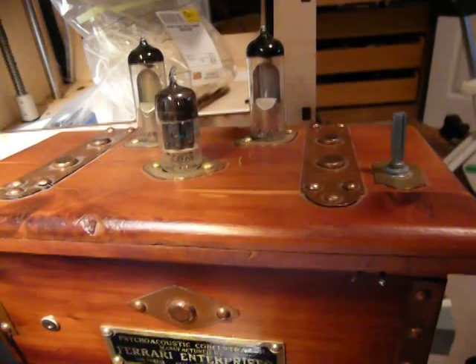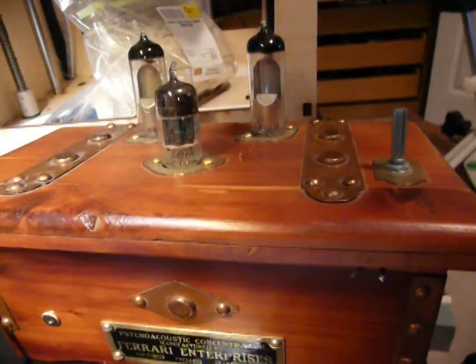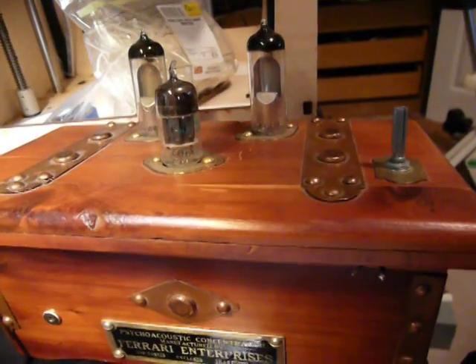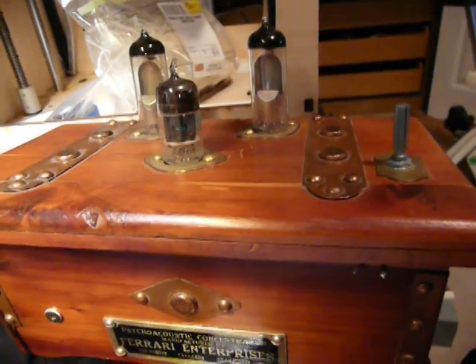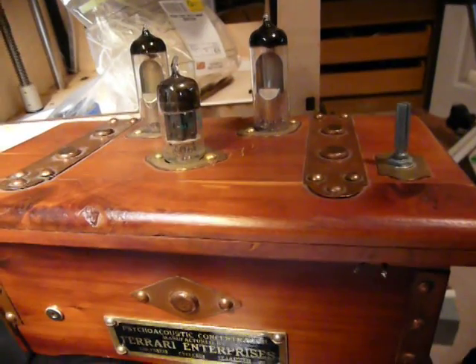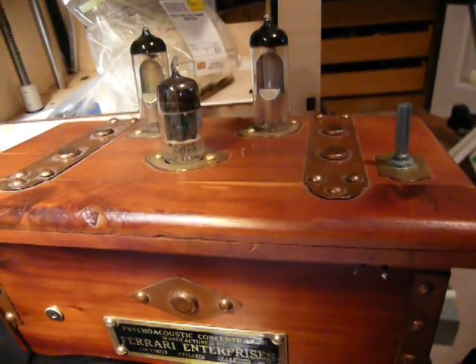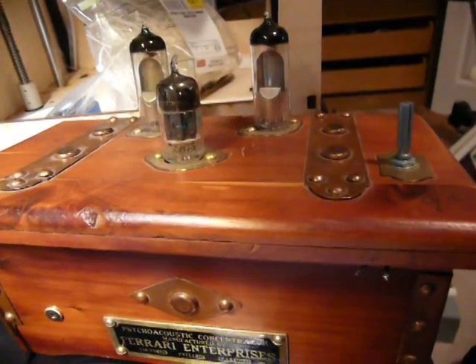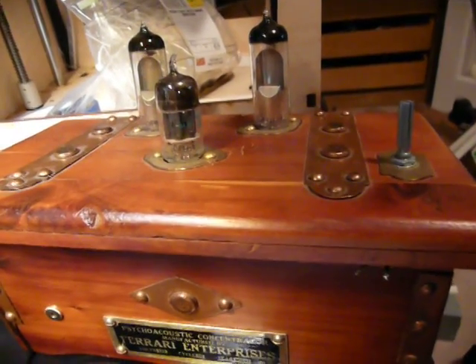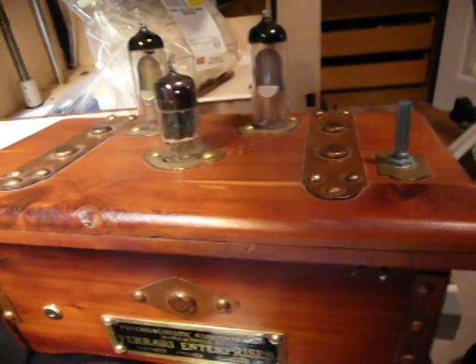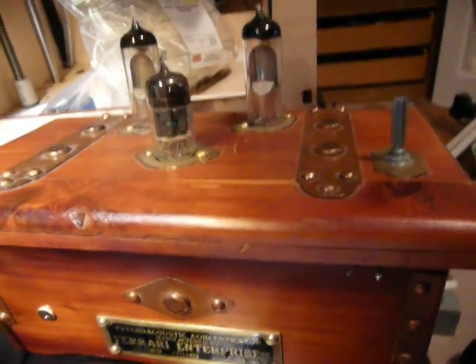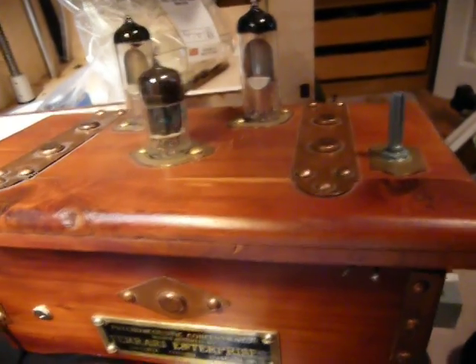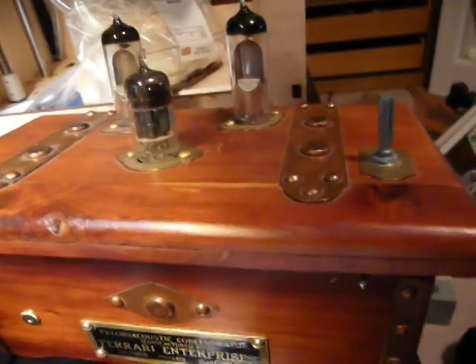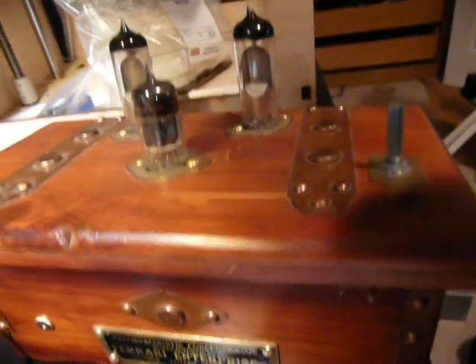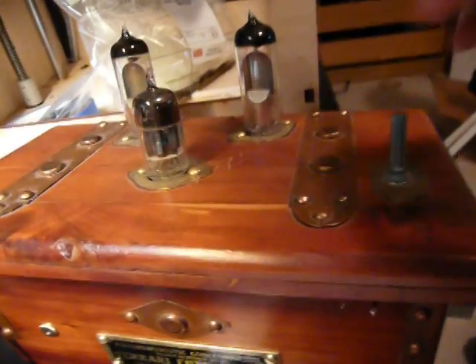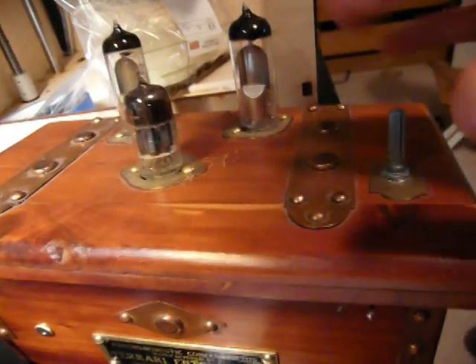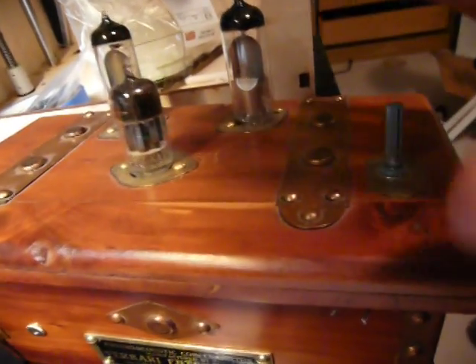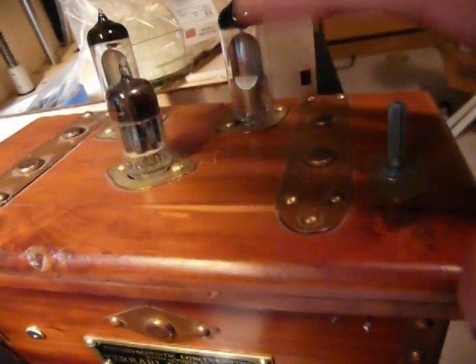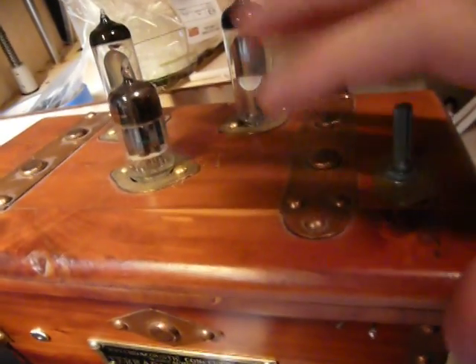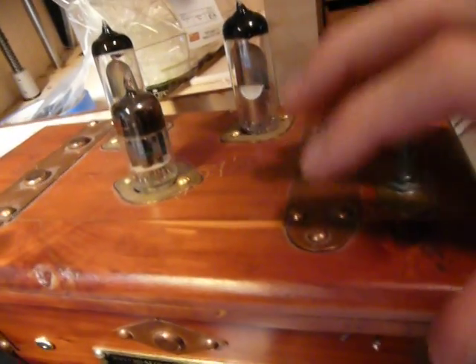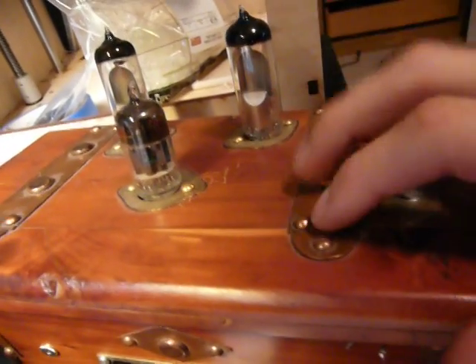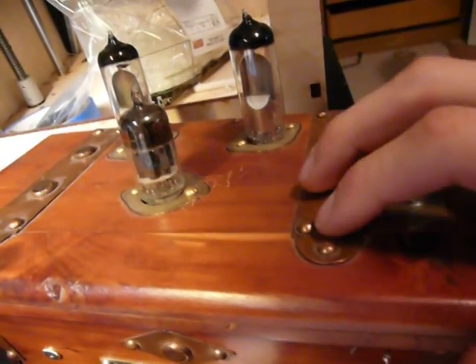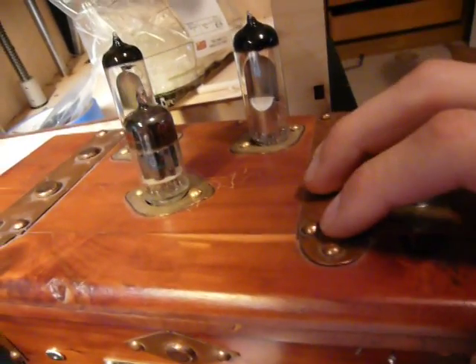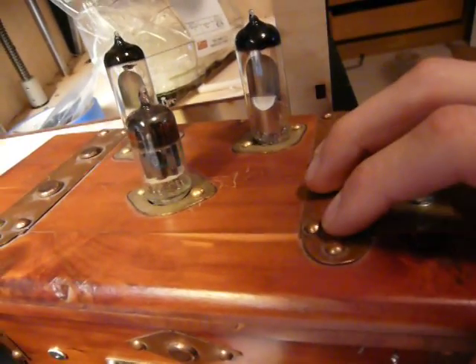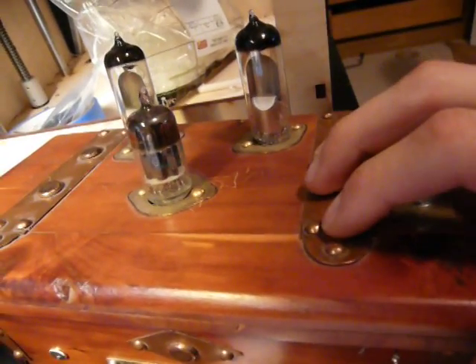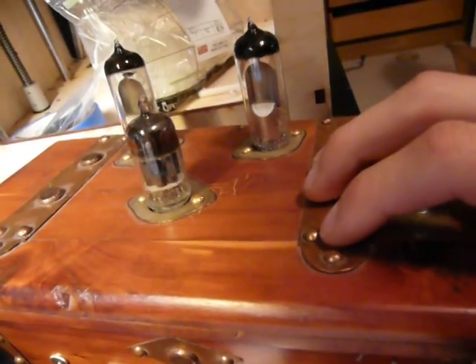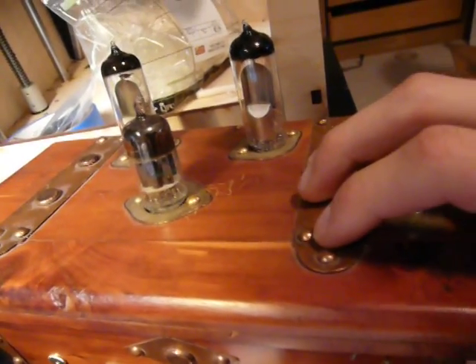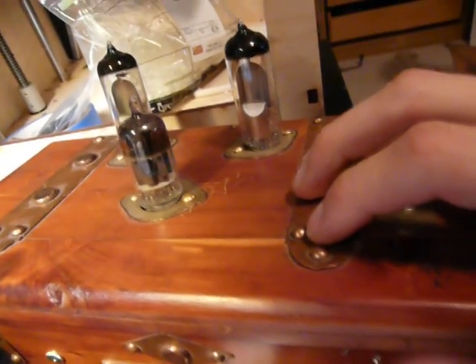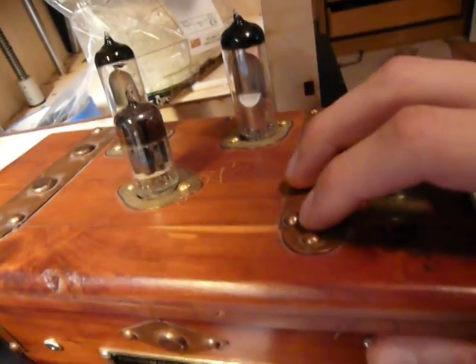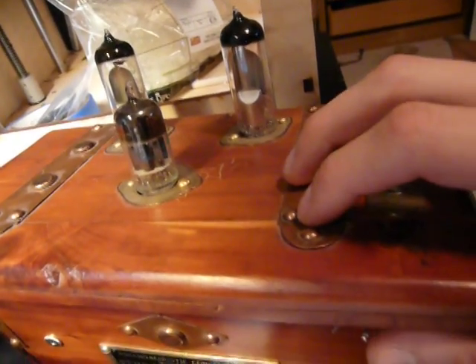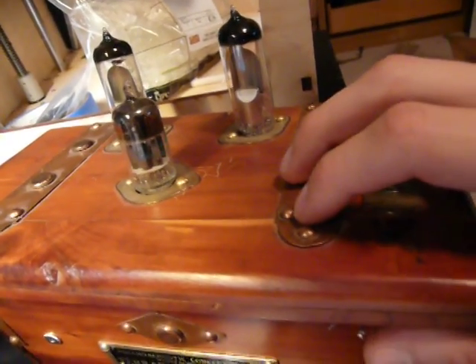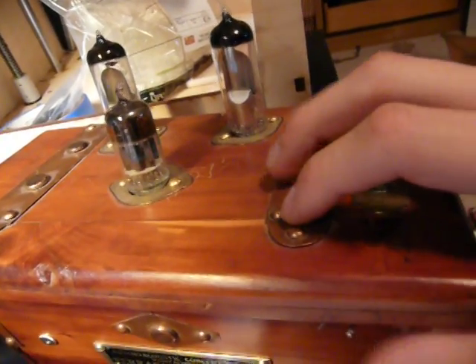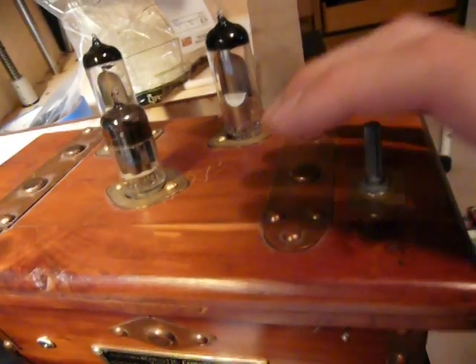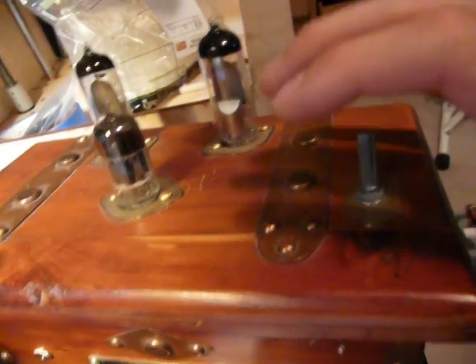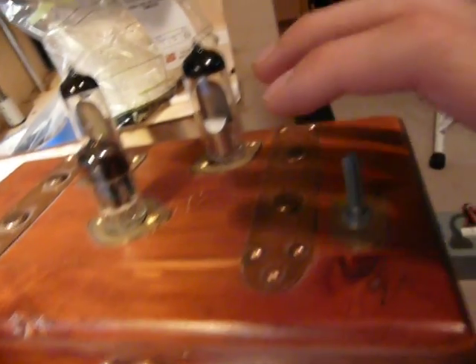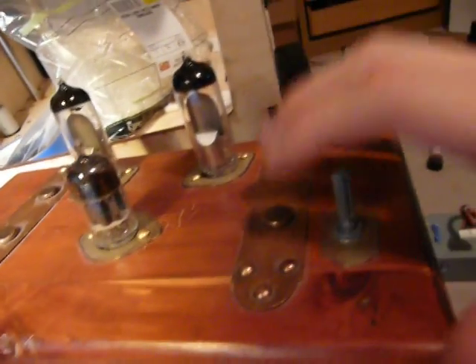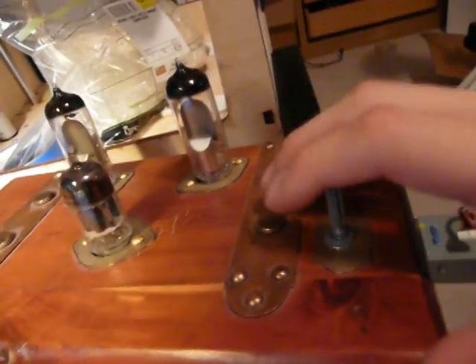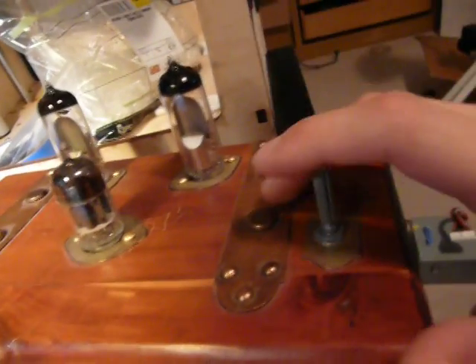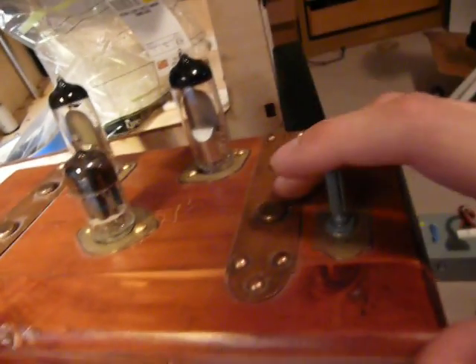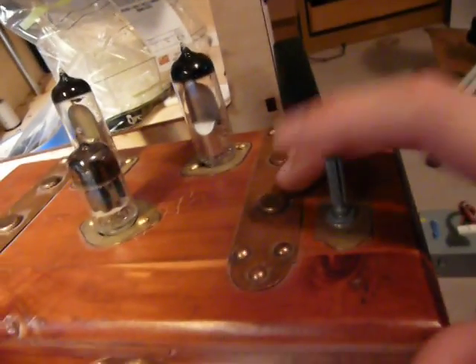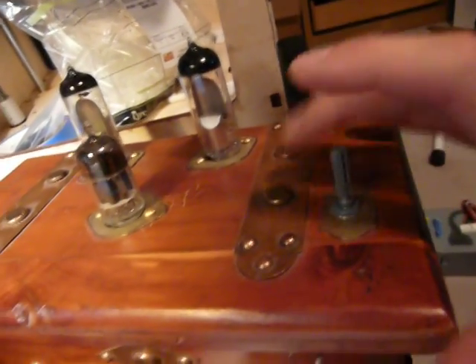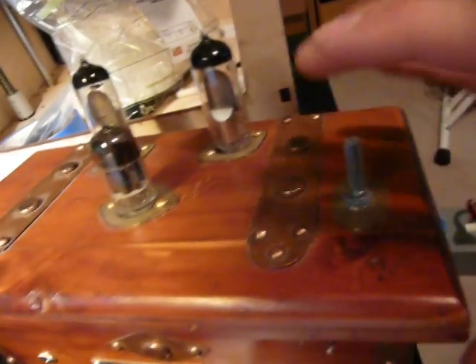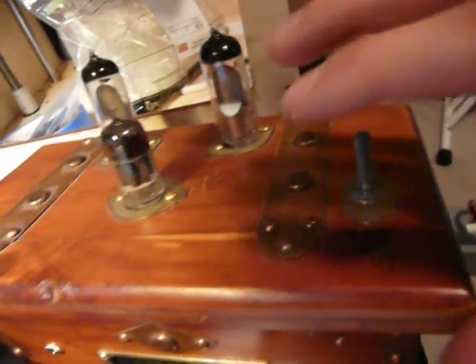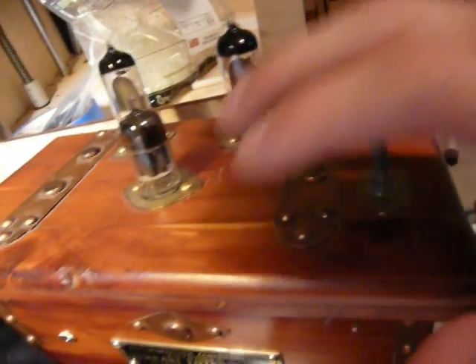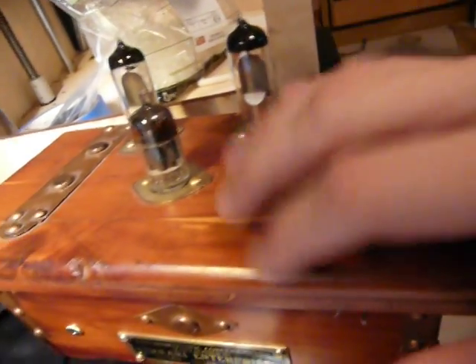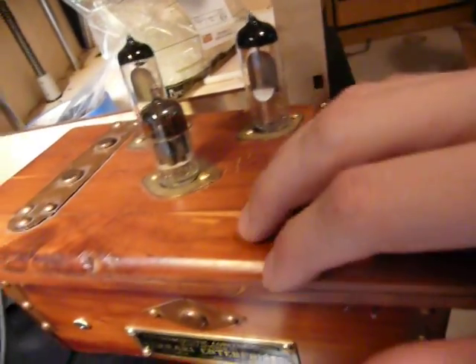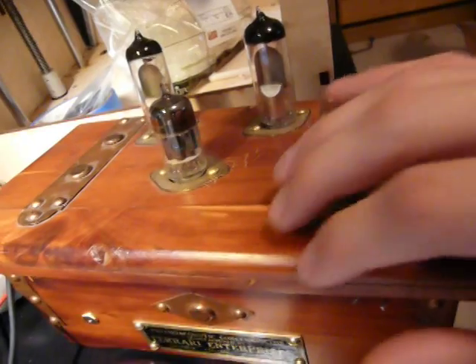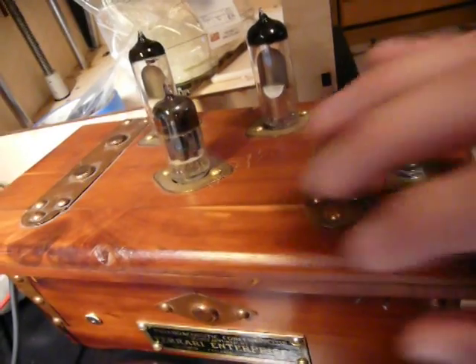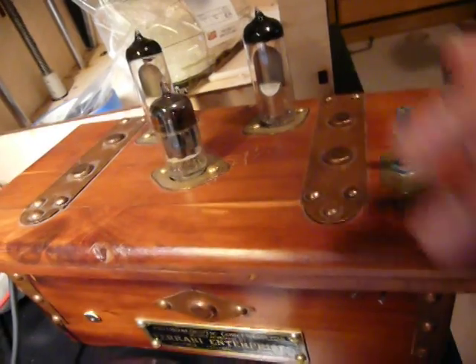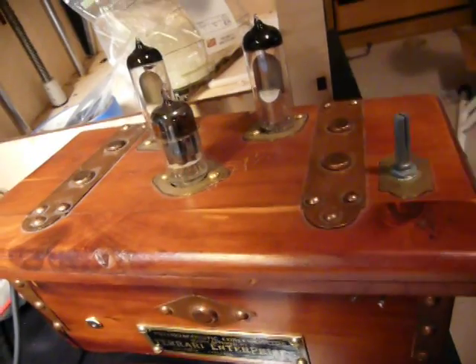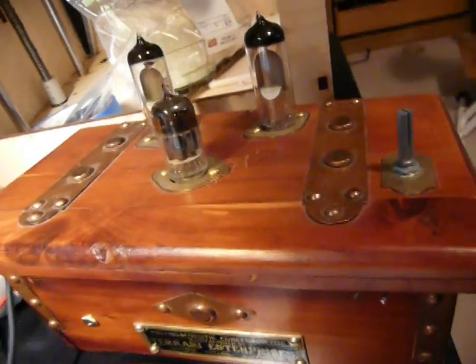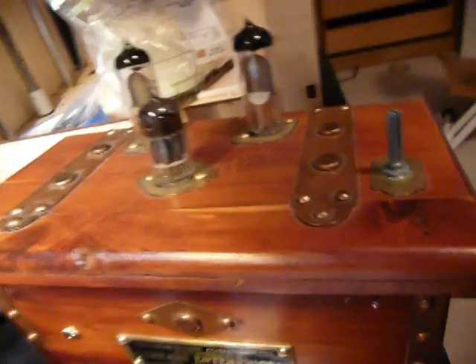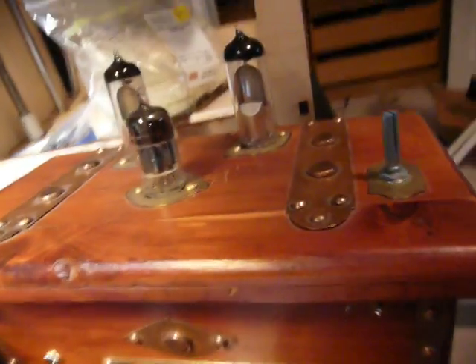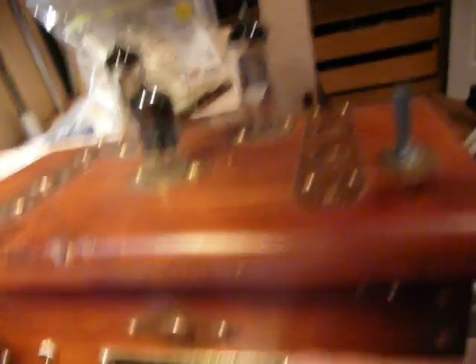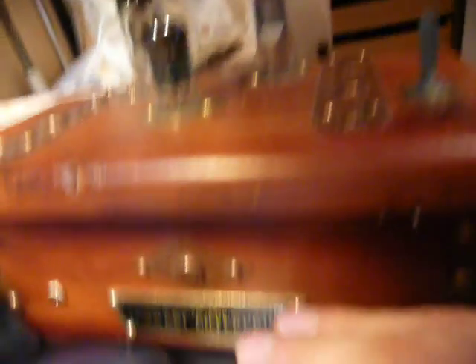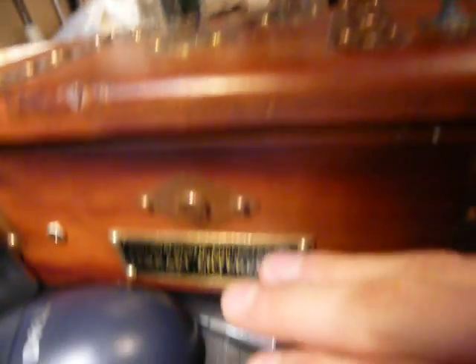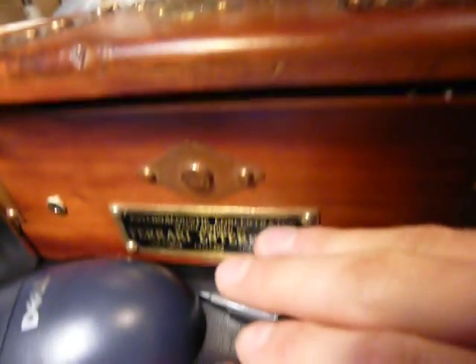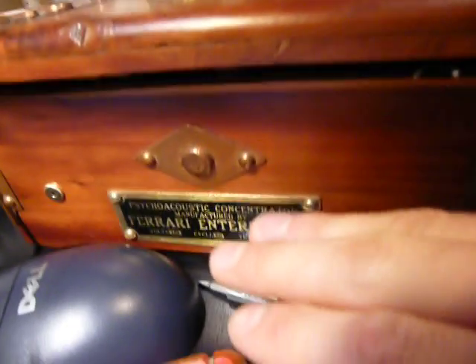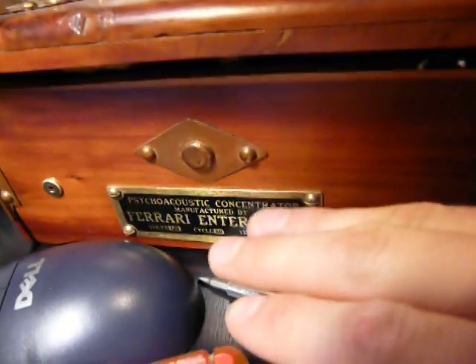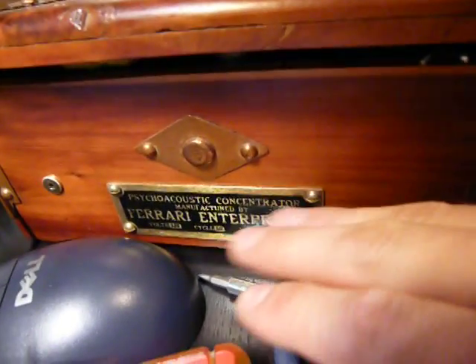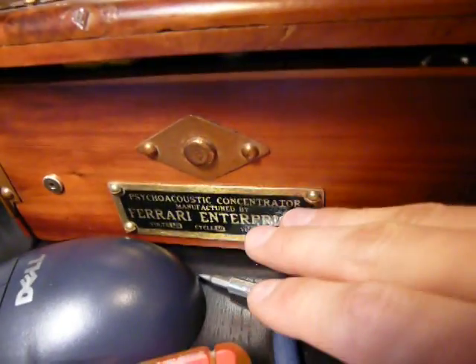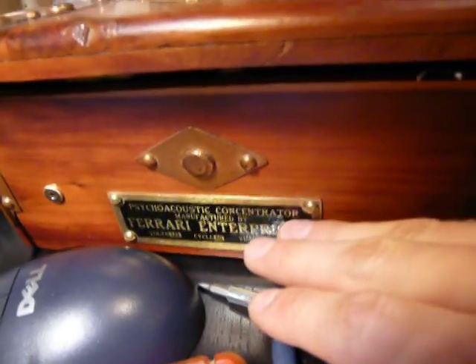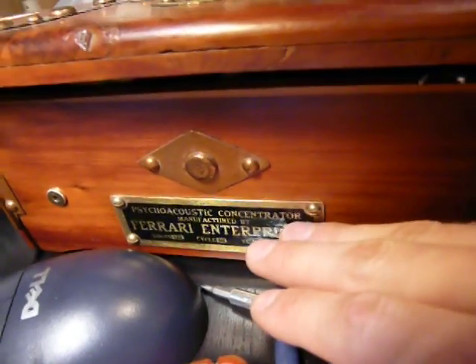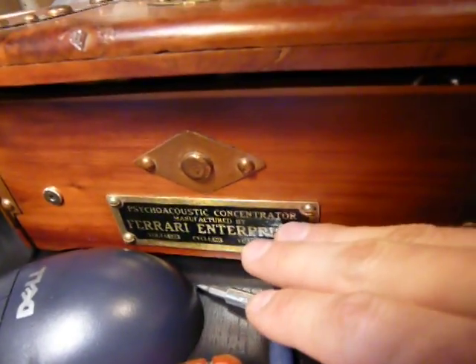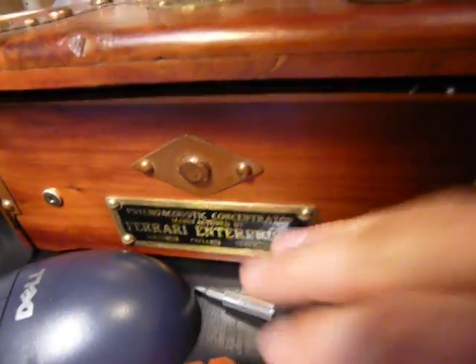Folks, quick one today. You may recognize this amp here from an earlier video of mine — it is my headphone amp.